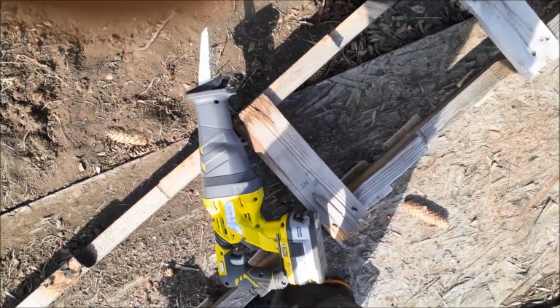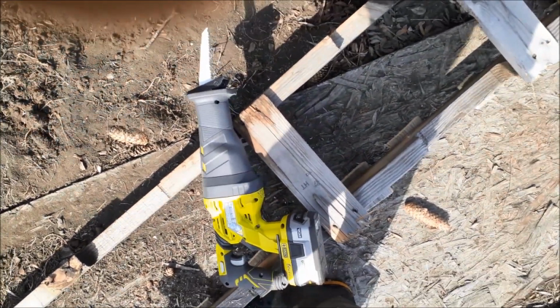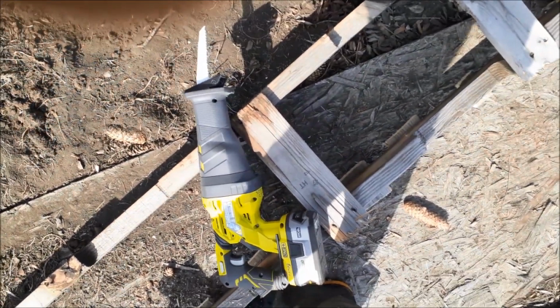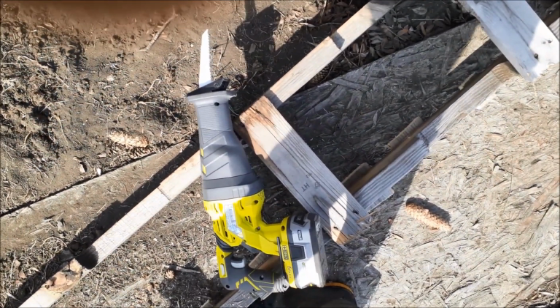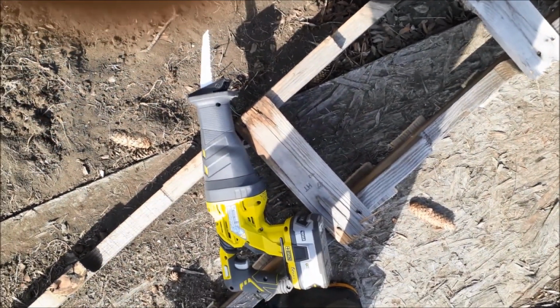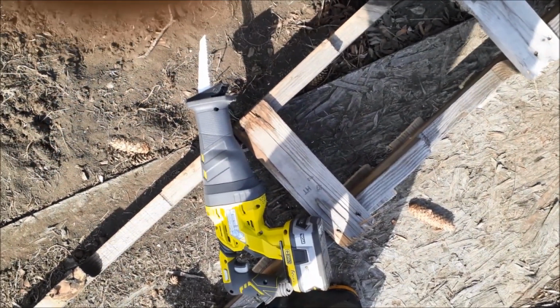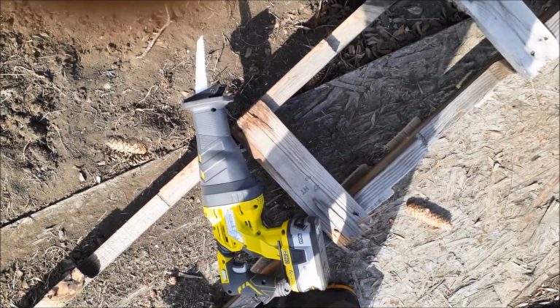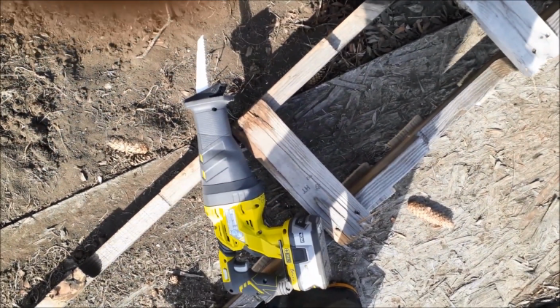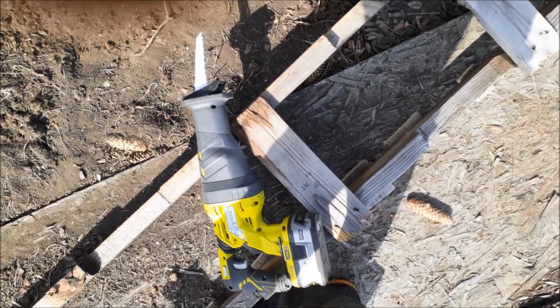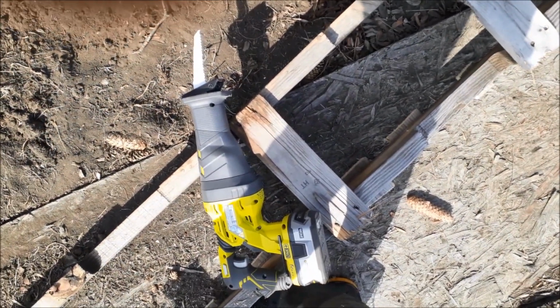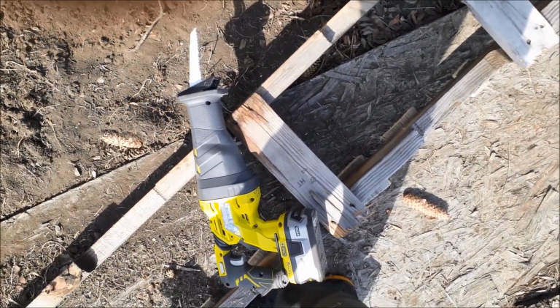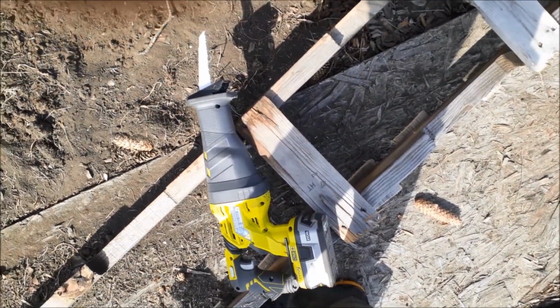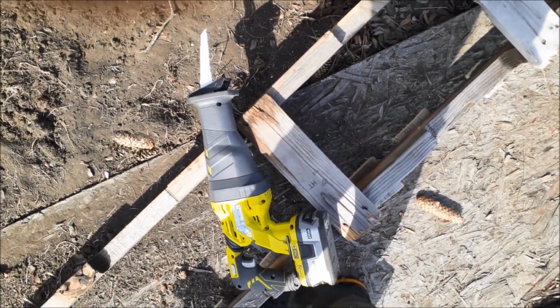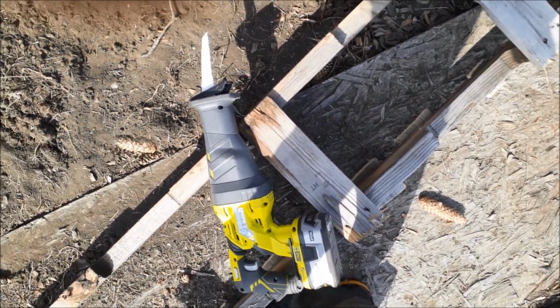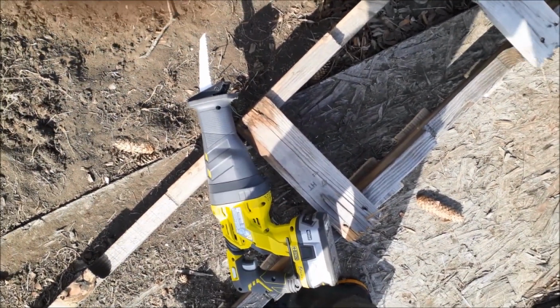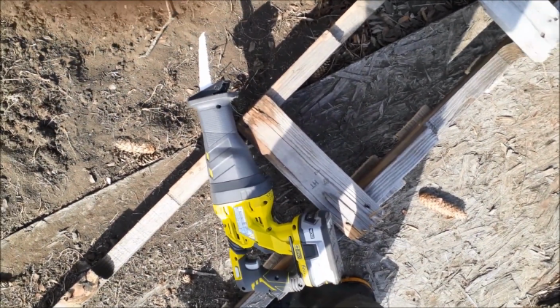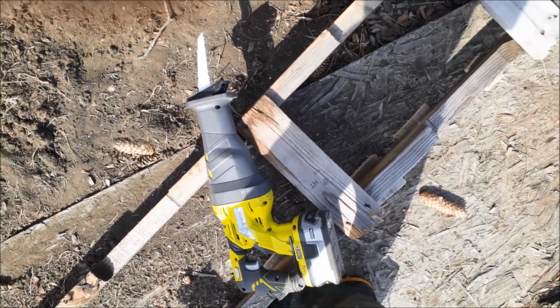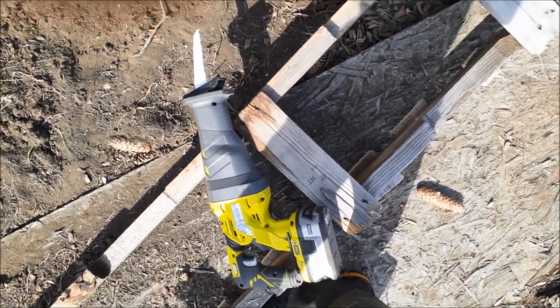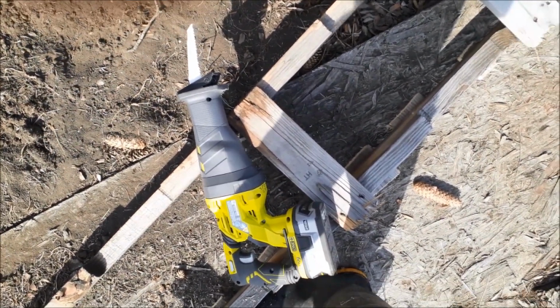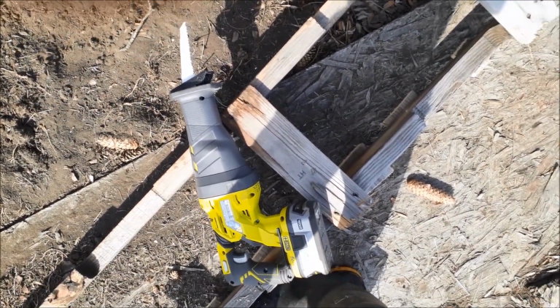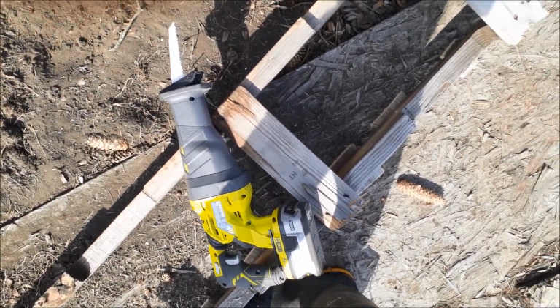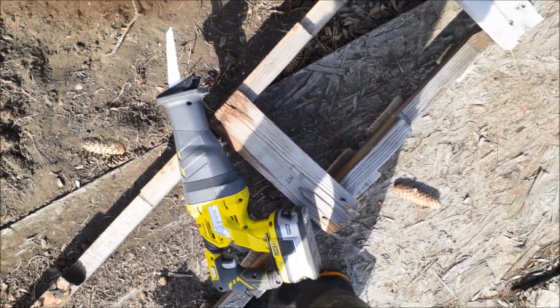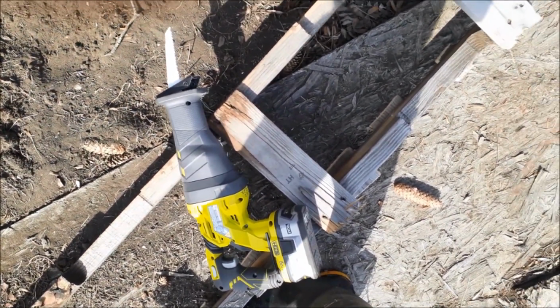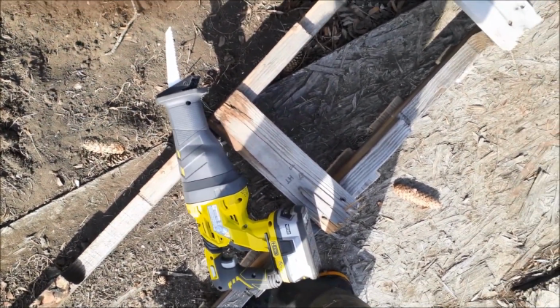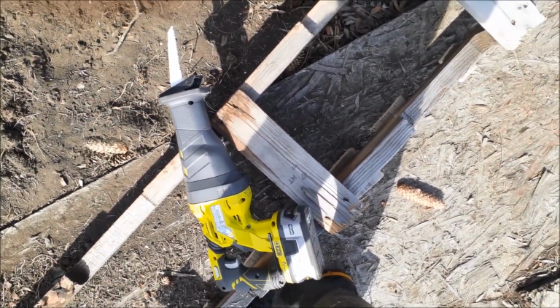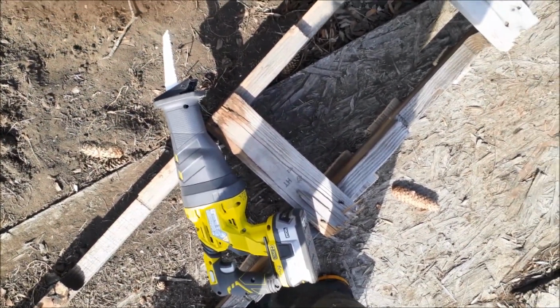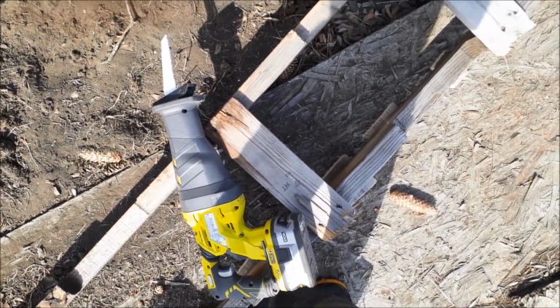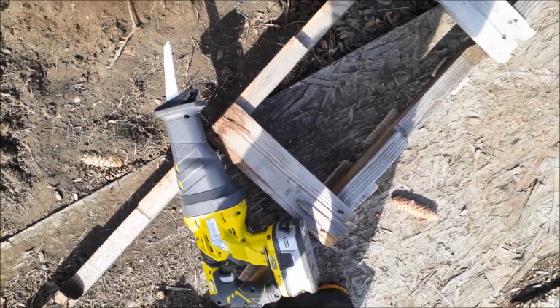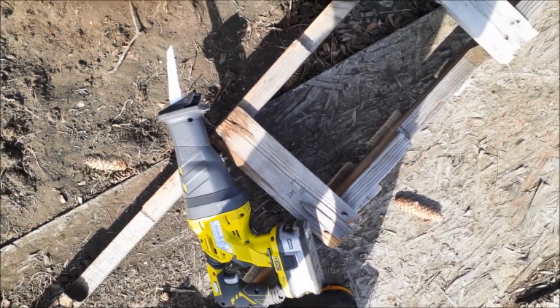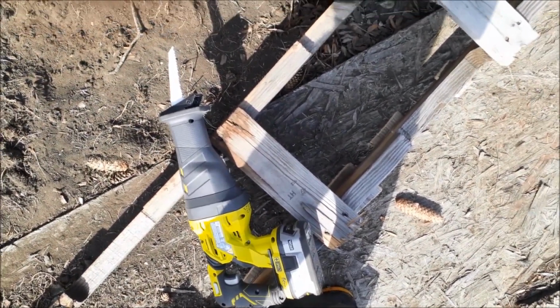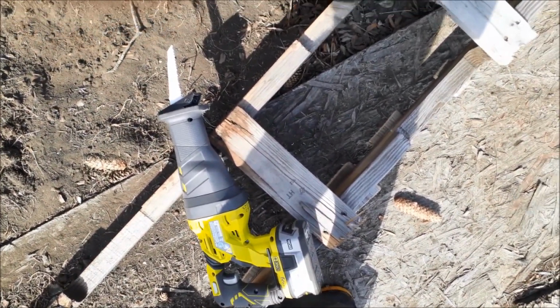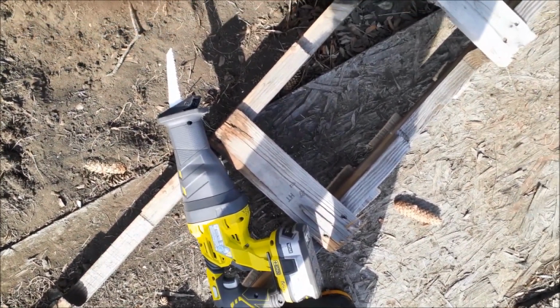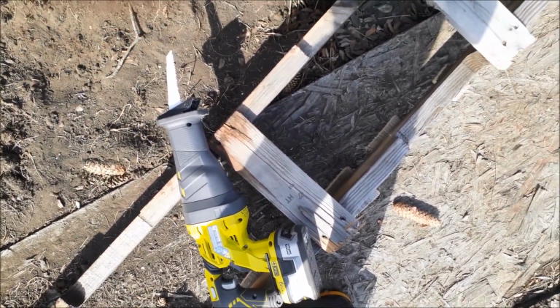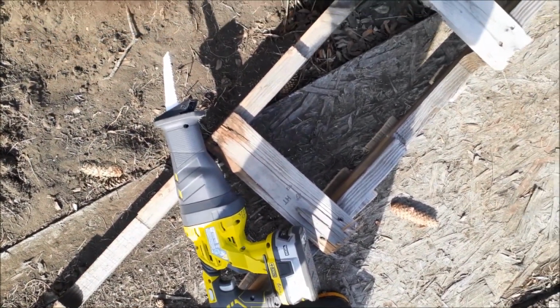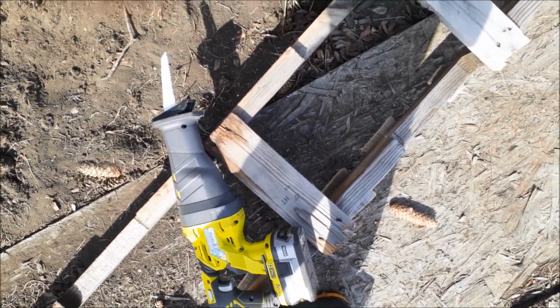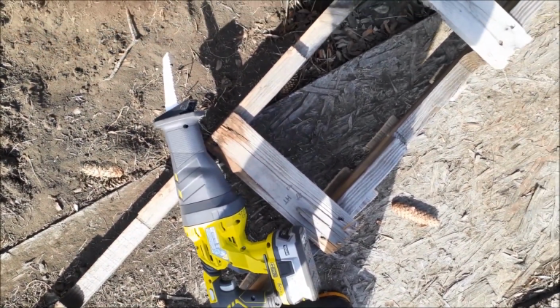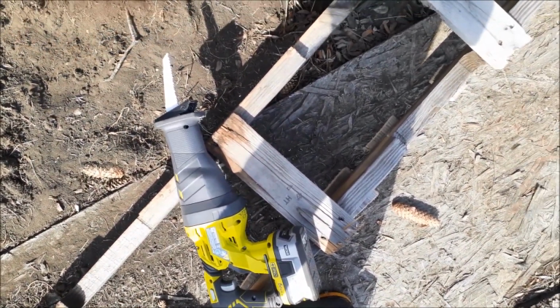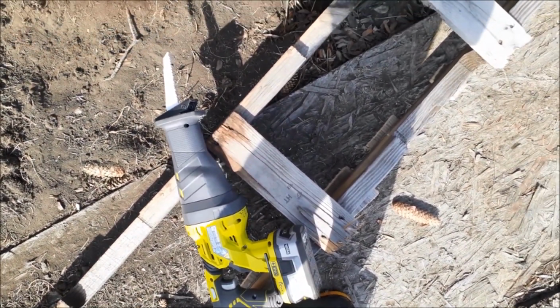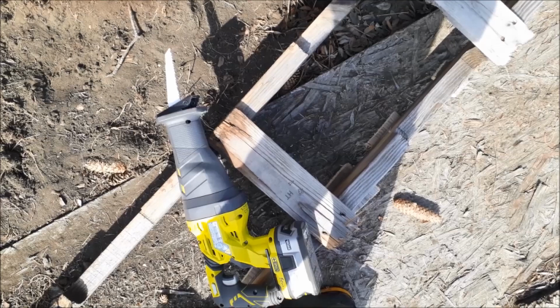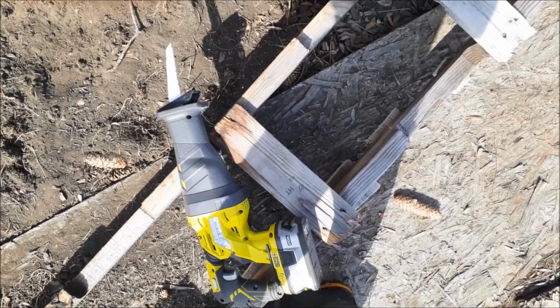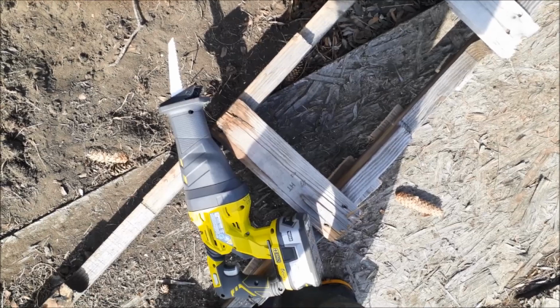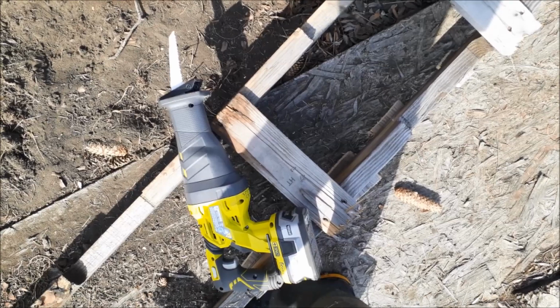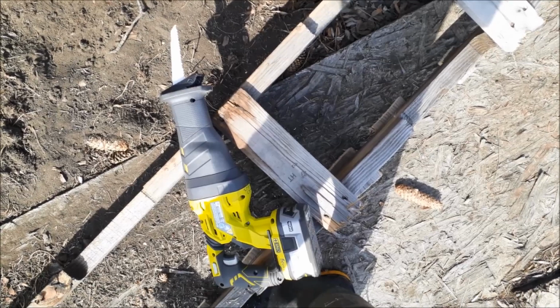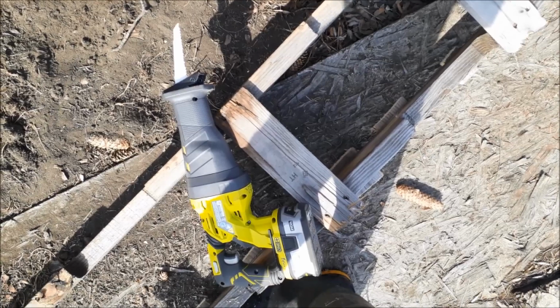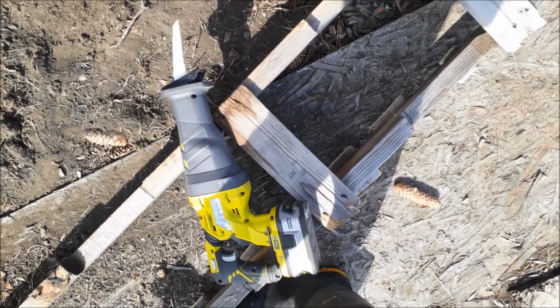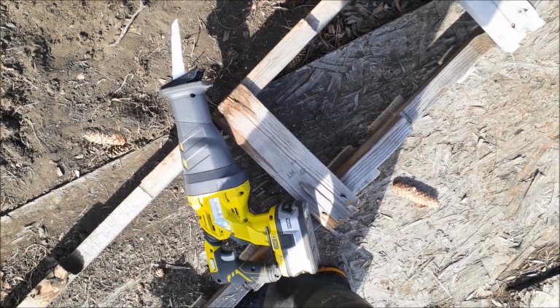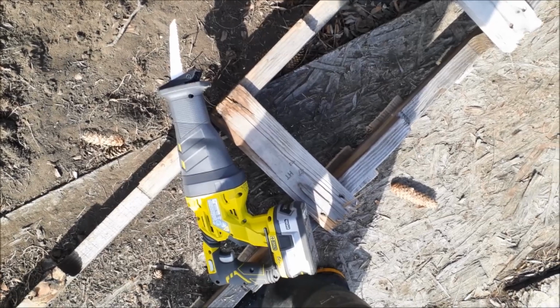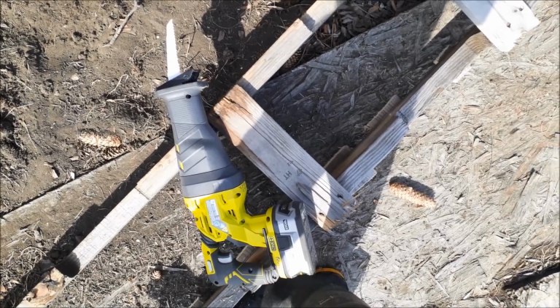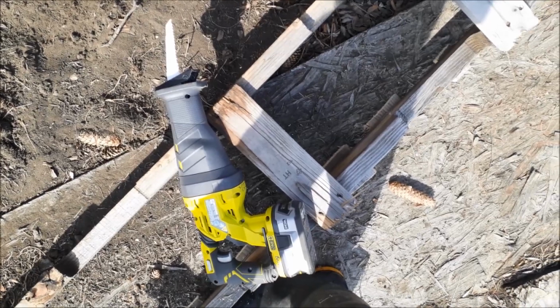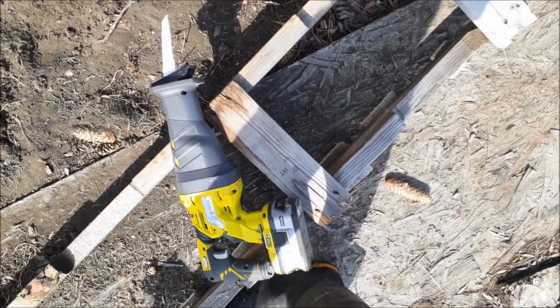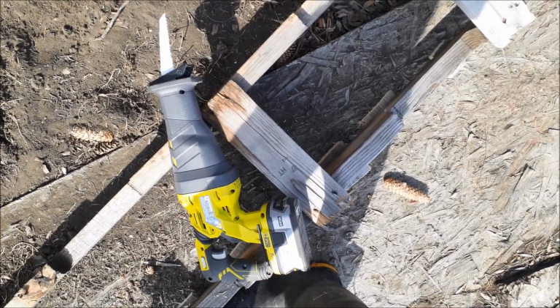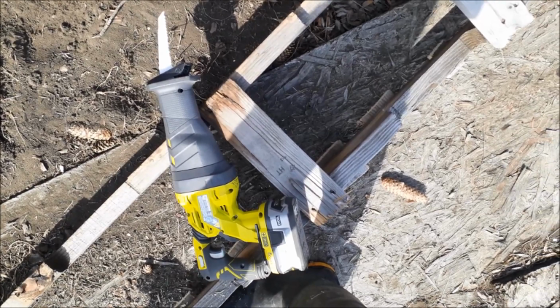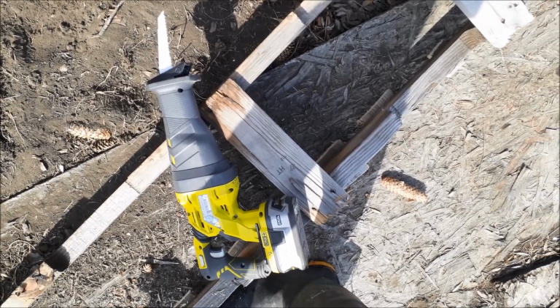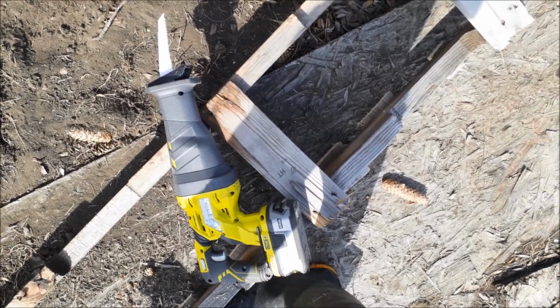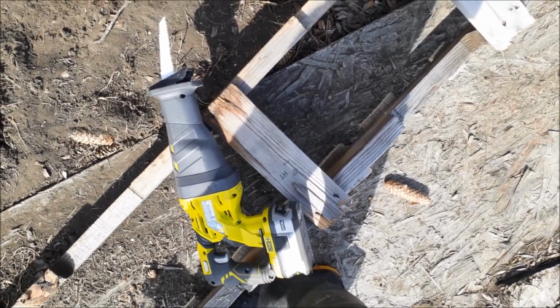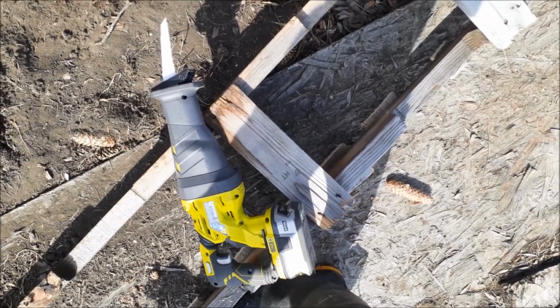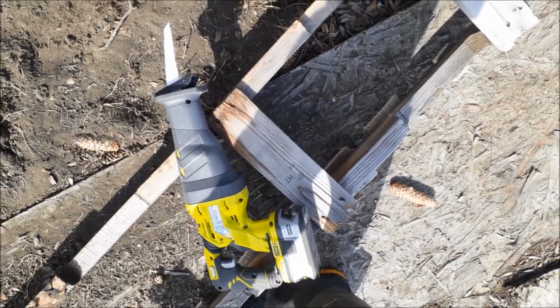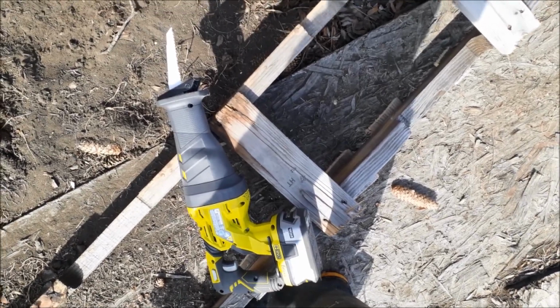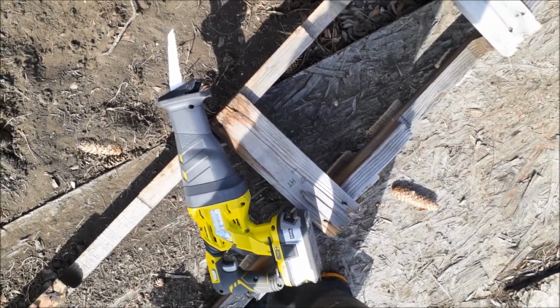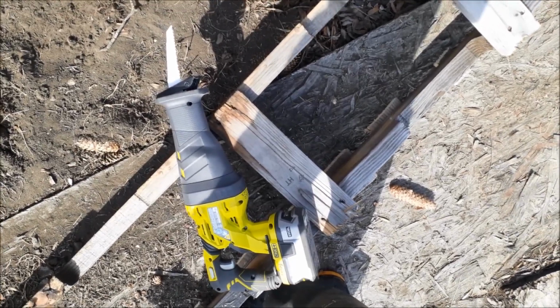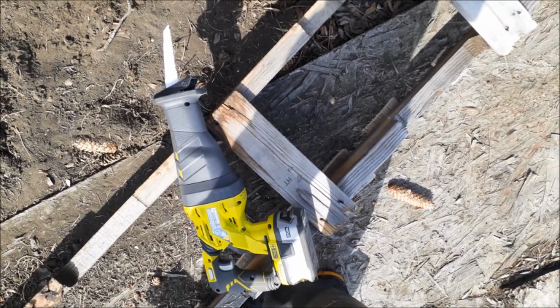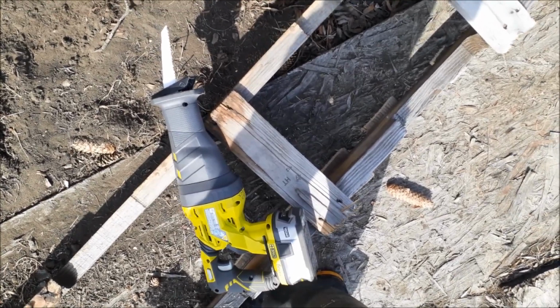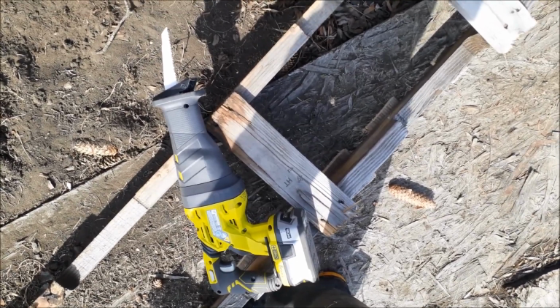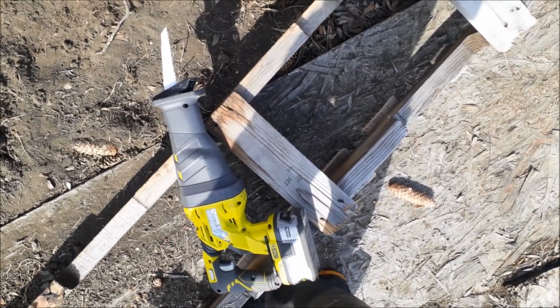Definitely advise getting one if you have a need for a rip saw — it's been a very good one.